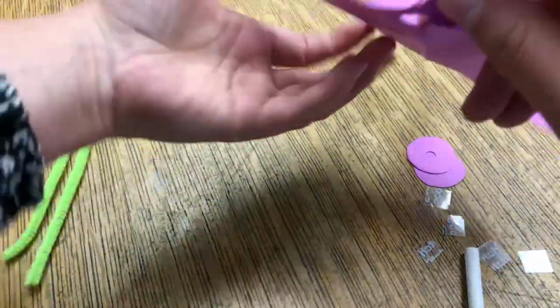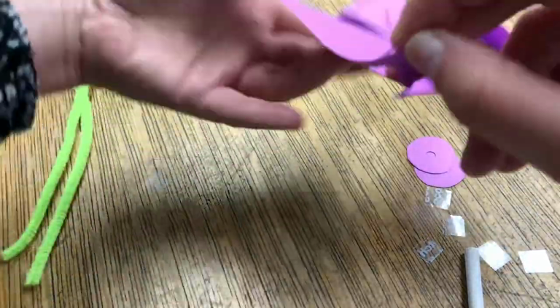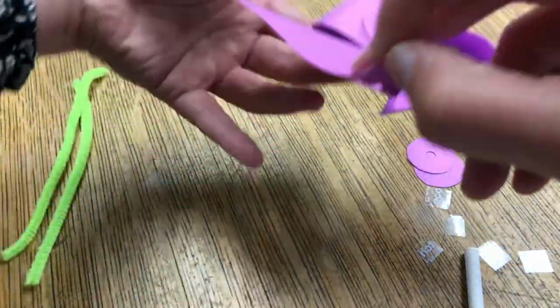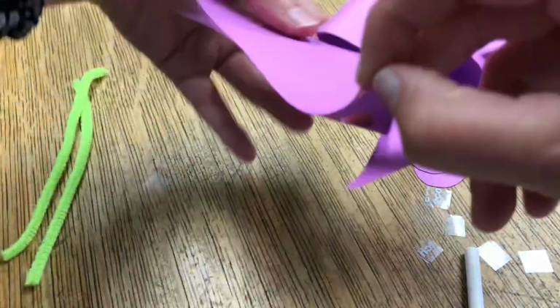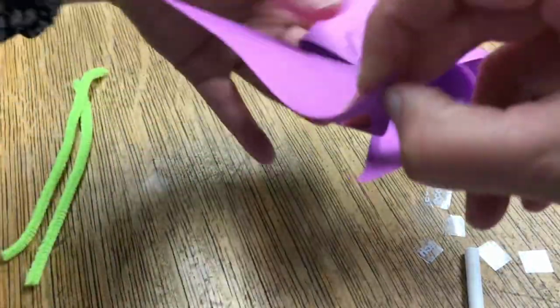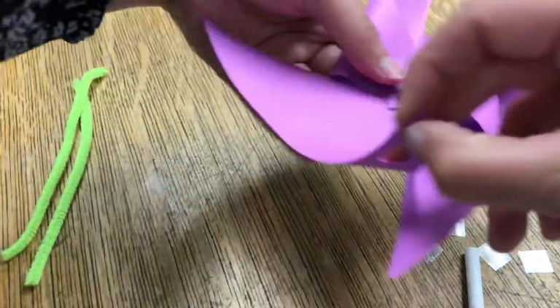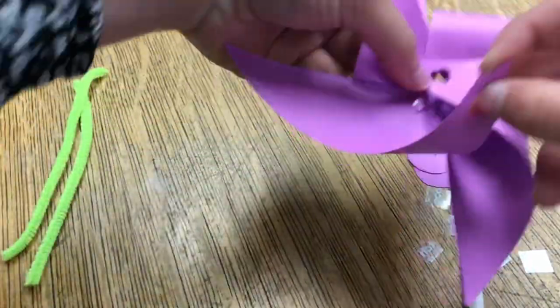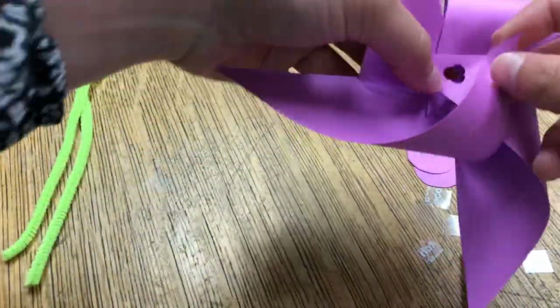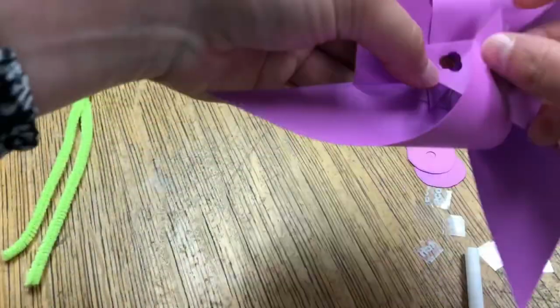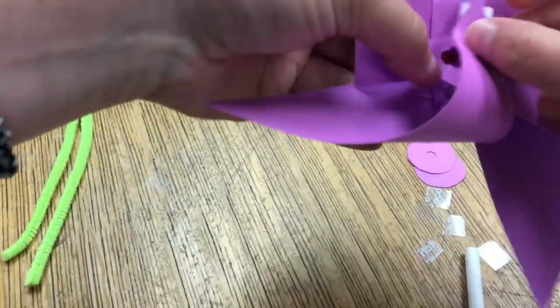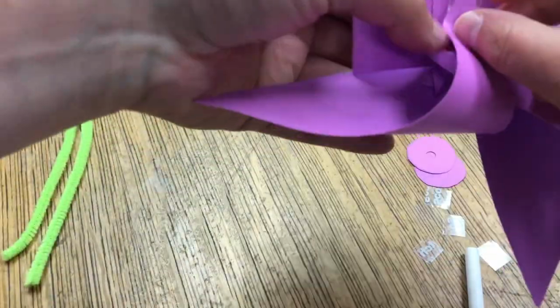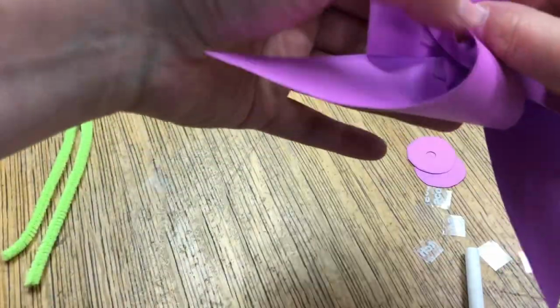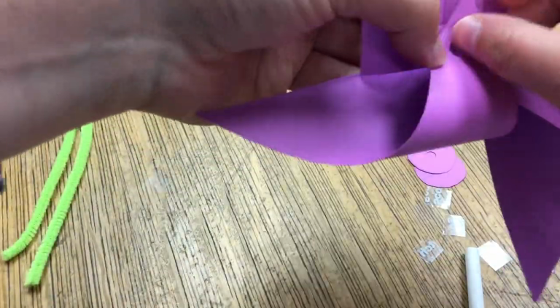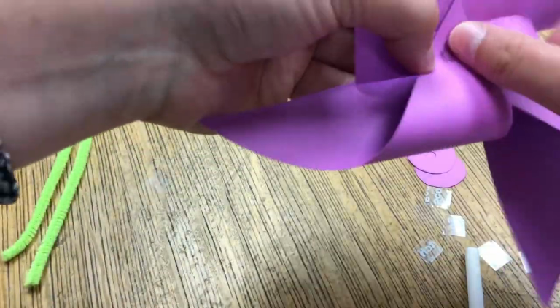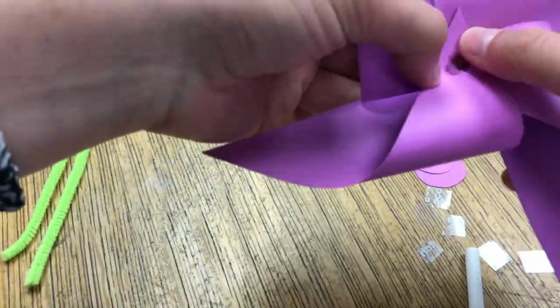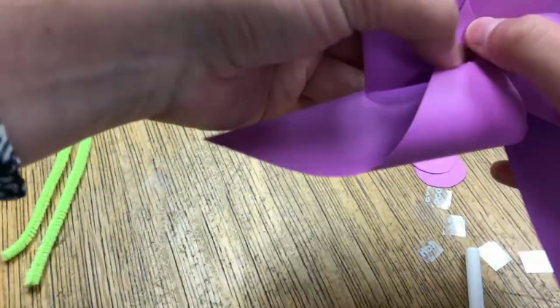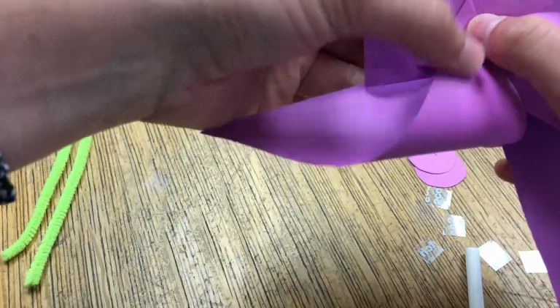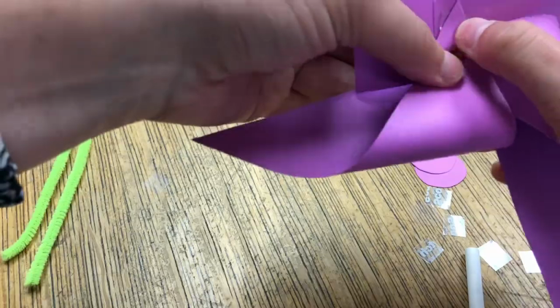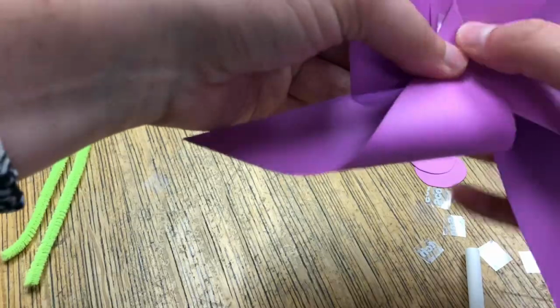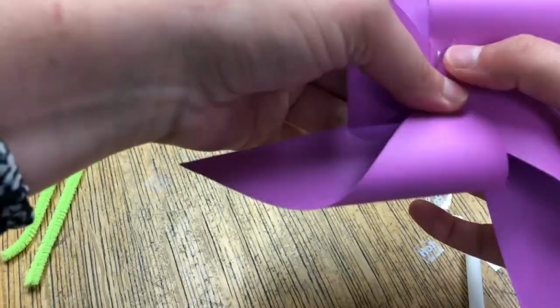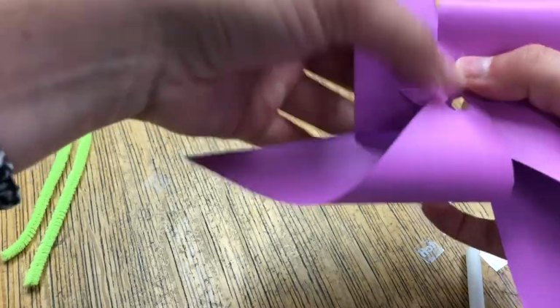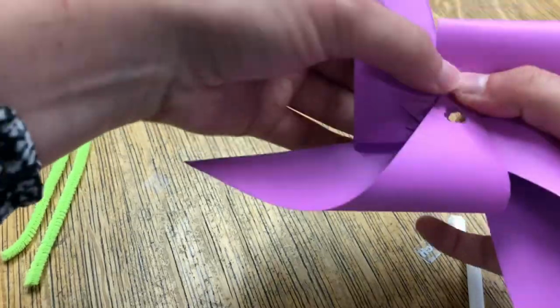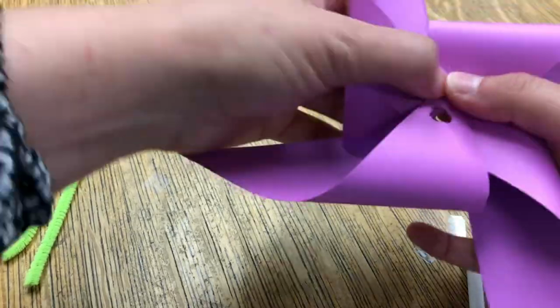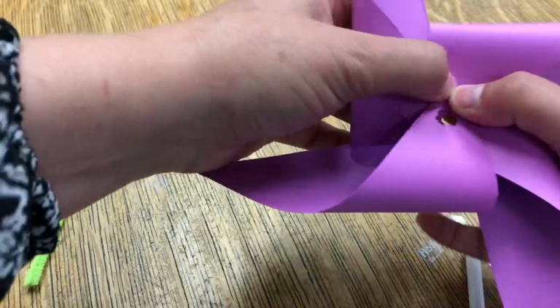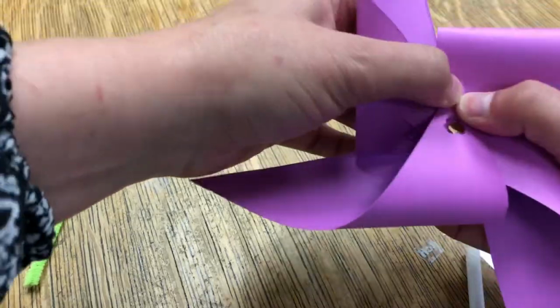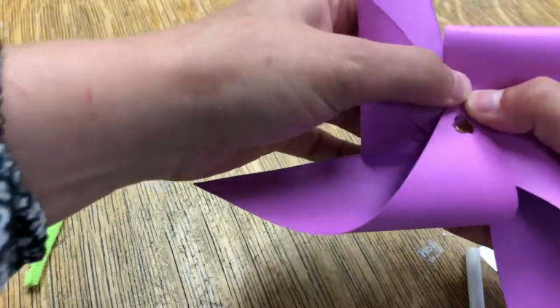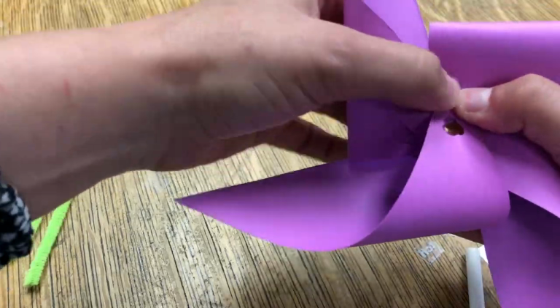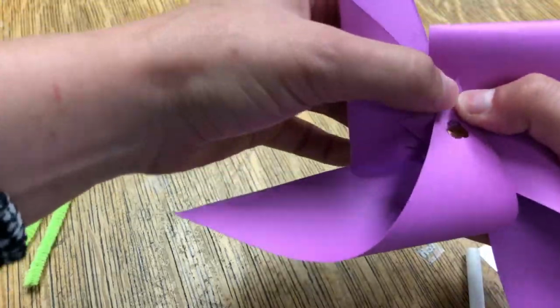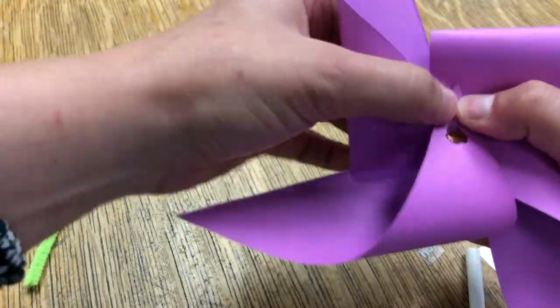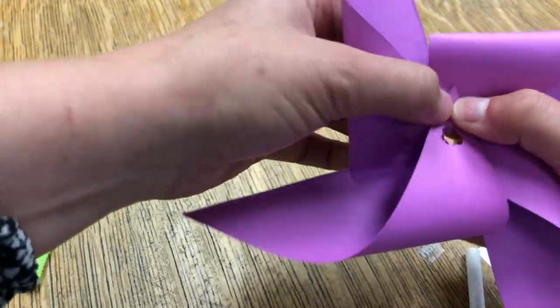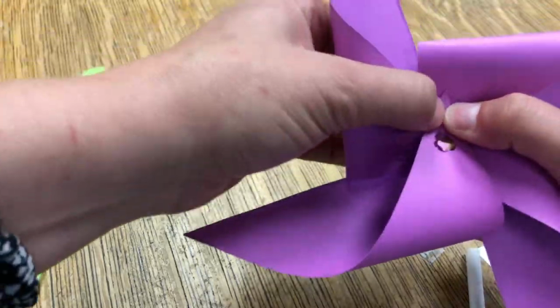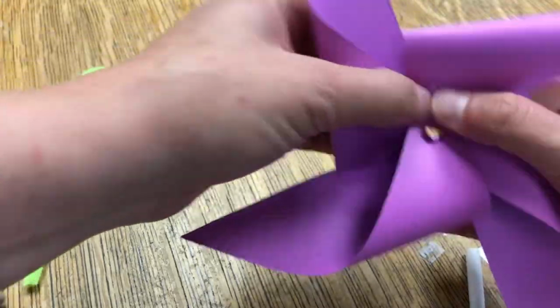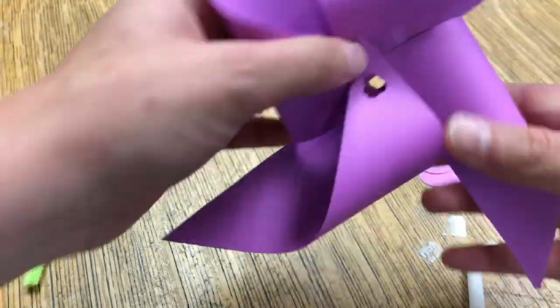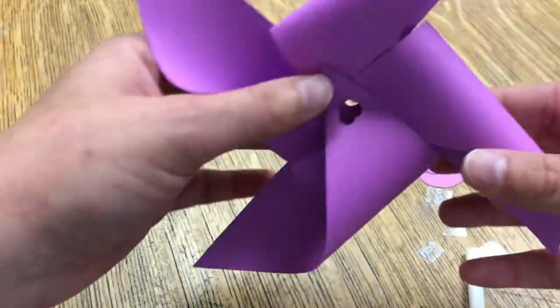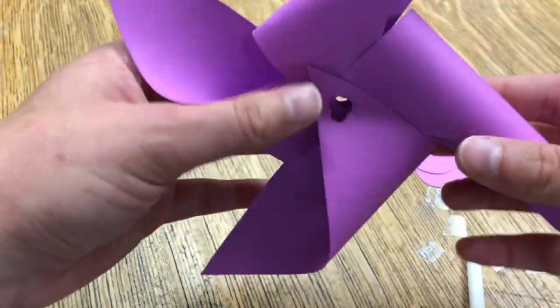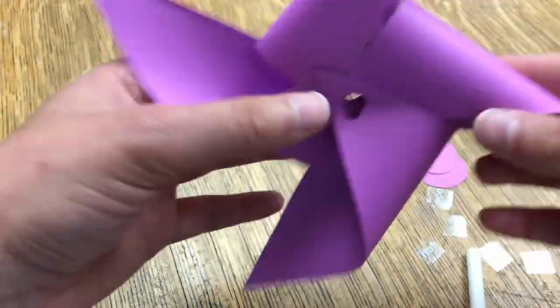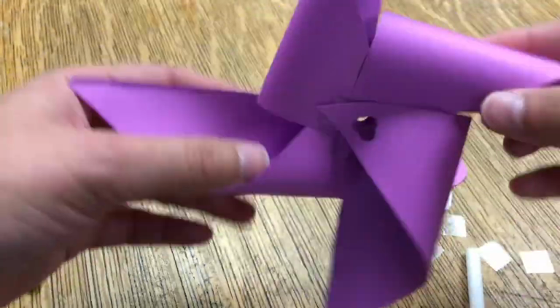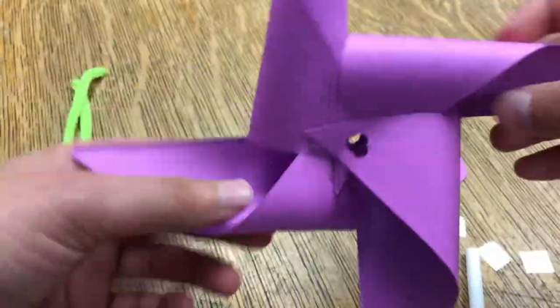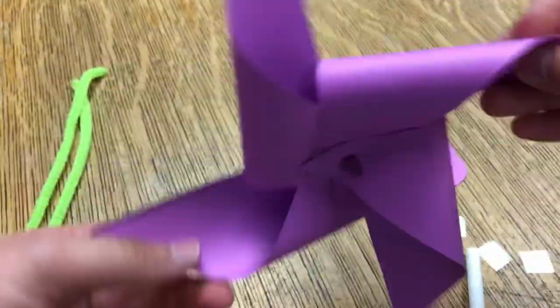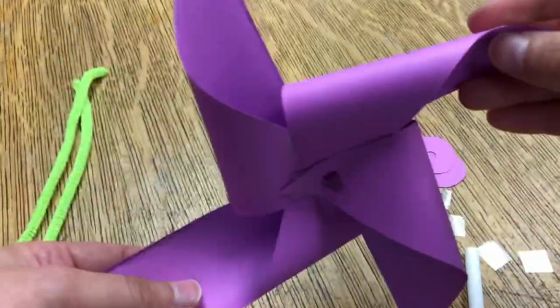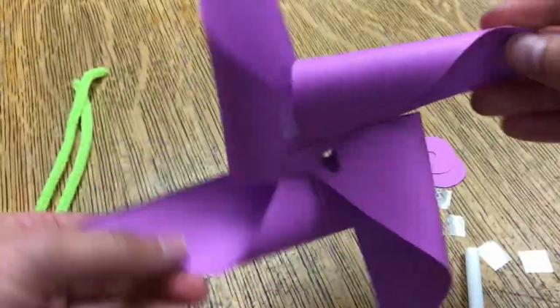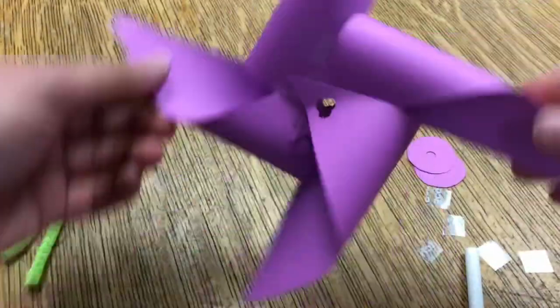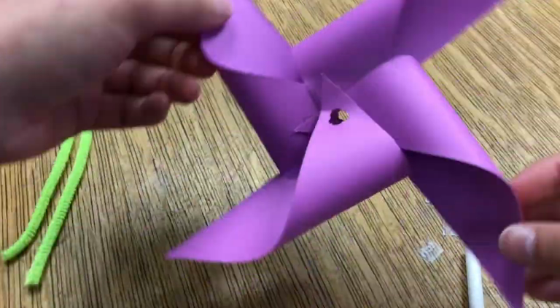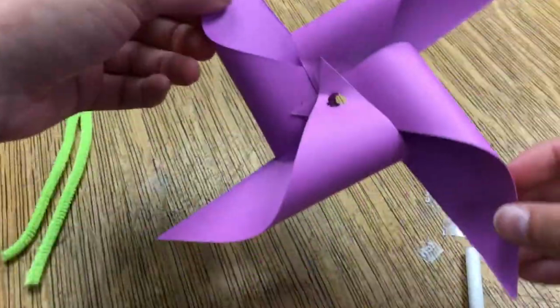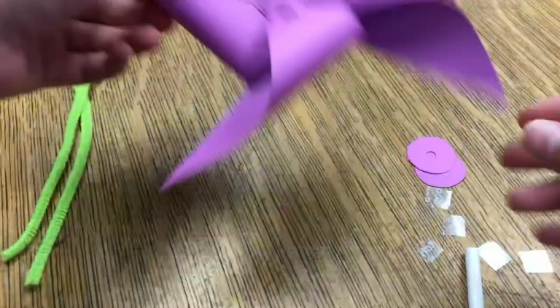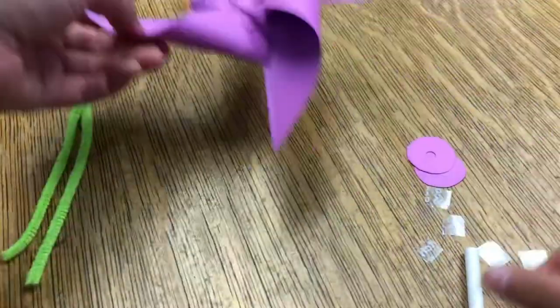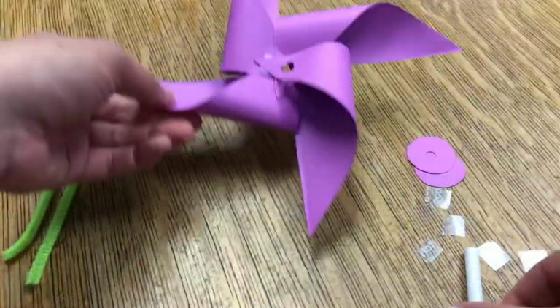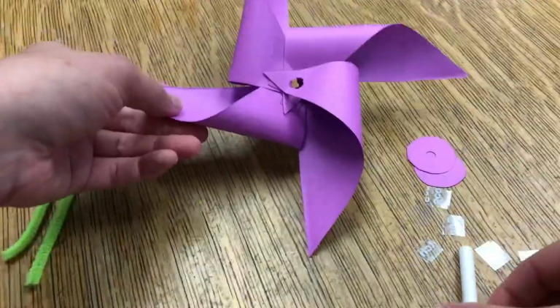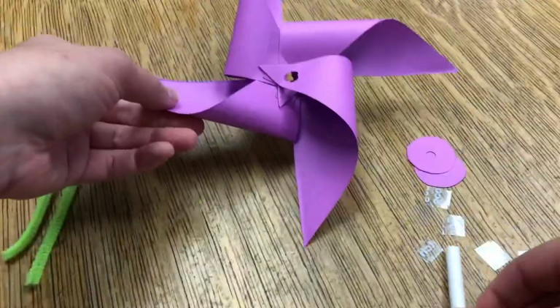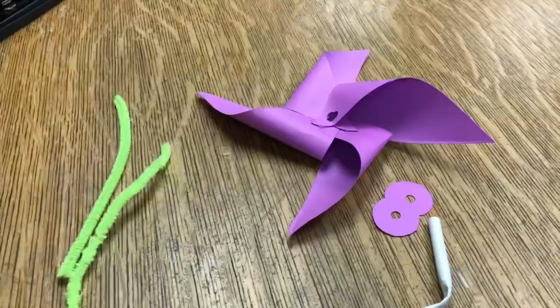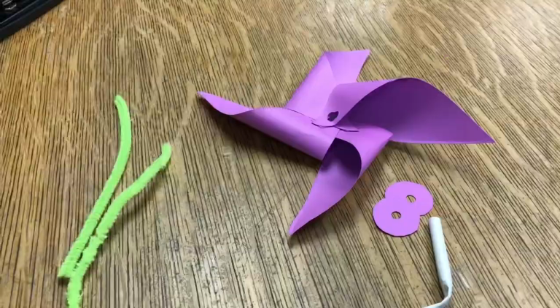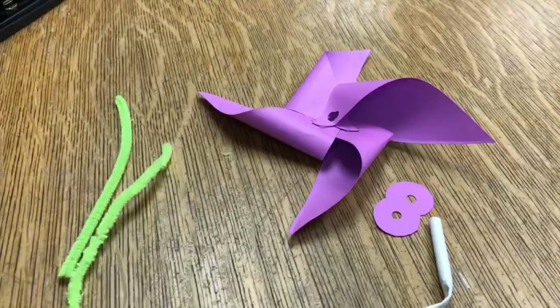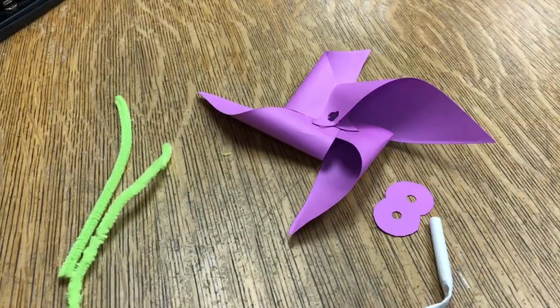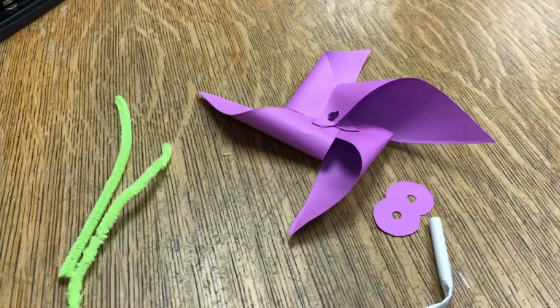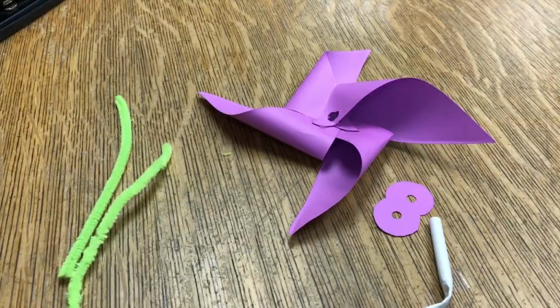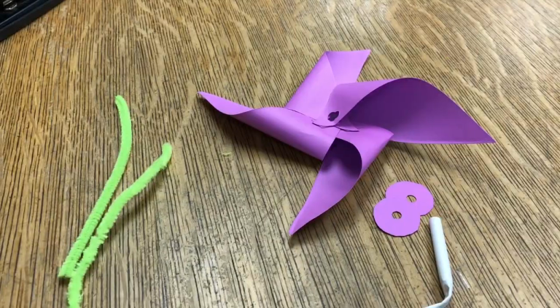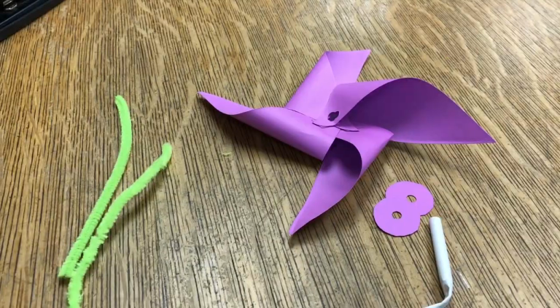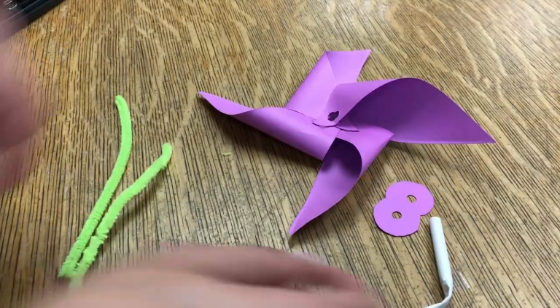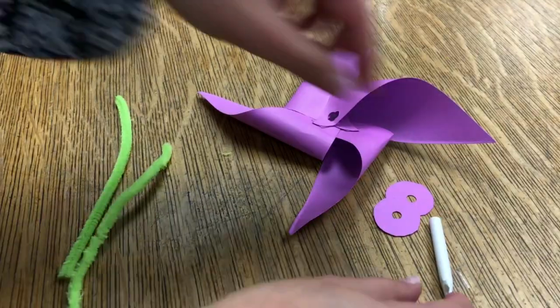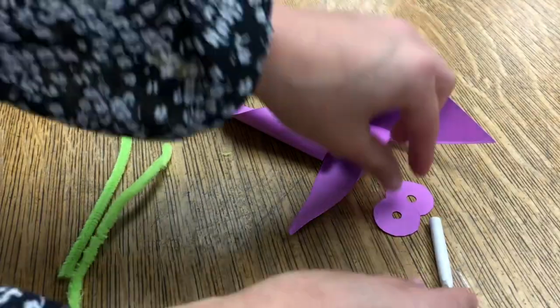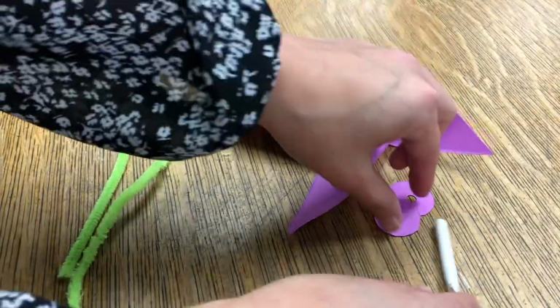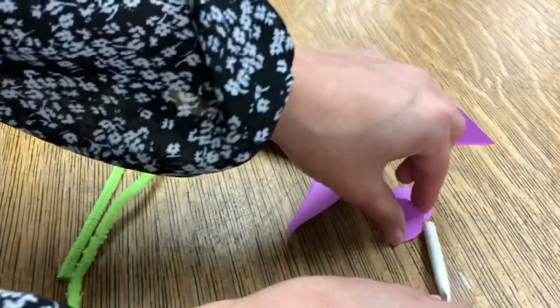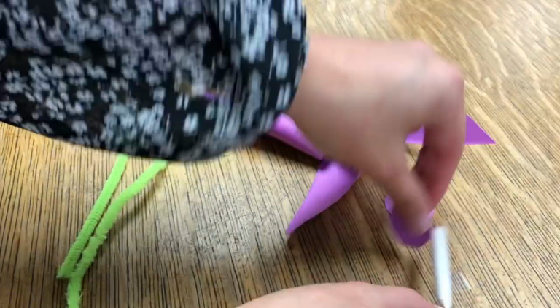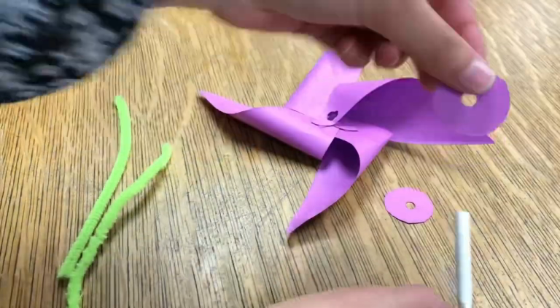Just make sure you can see all the way through so that your straw will fit through, and then we'll move to the next step.